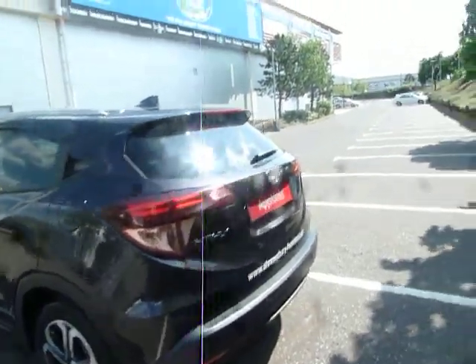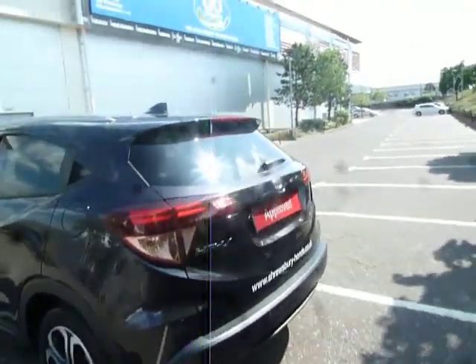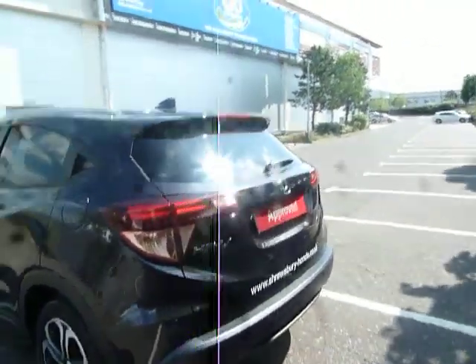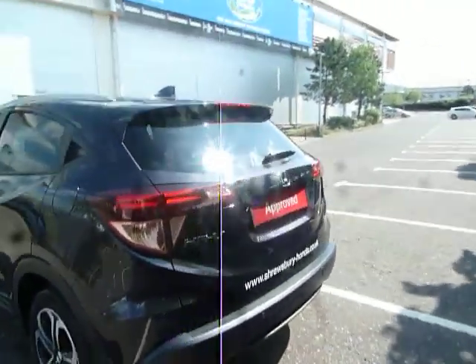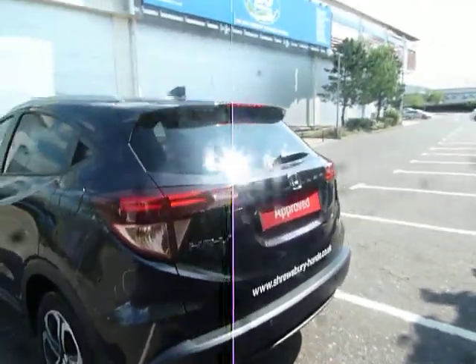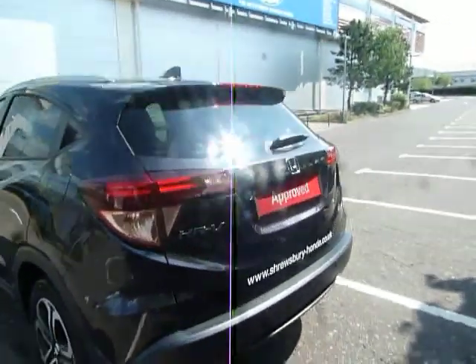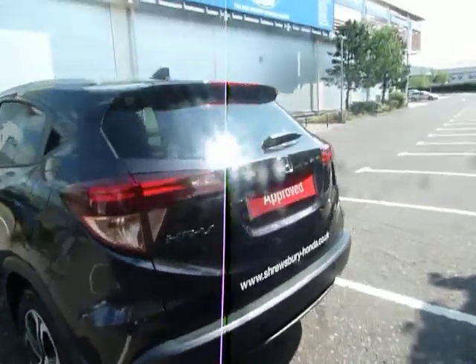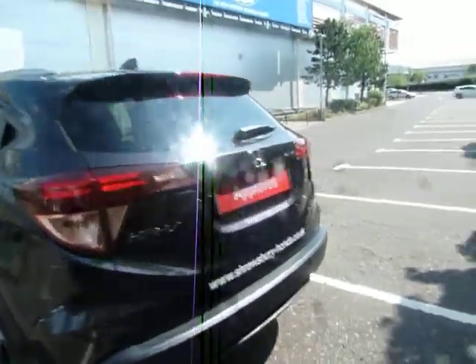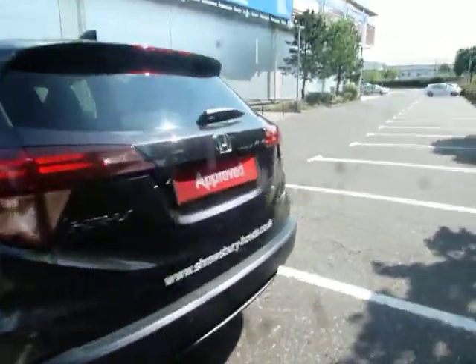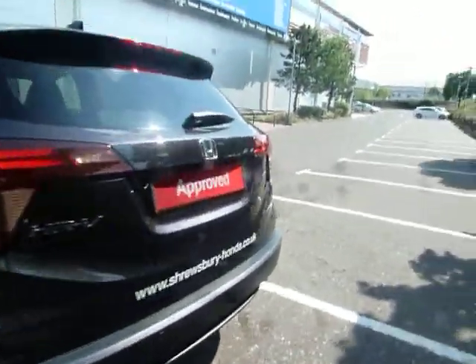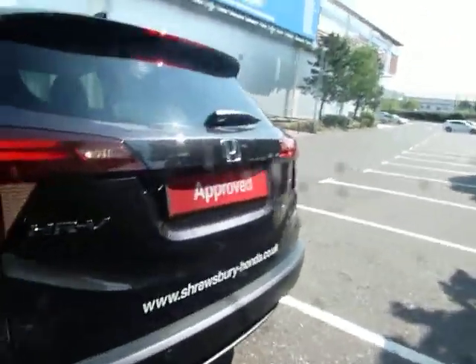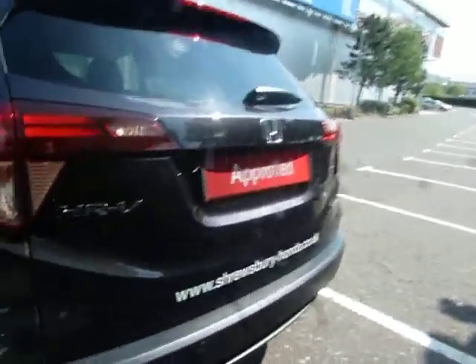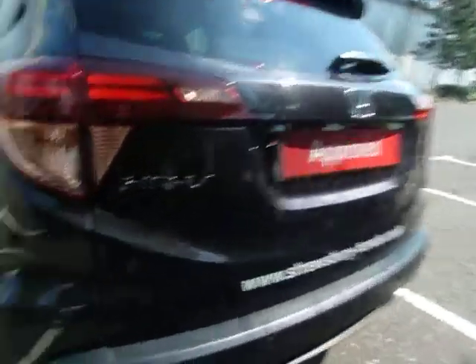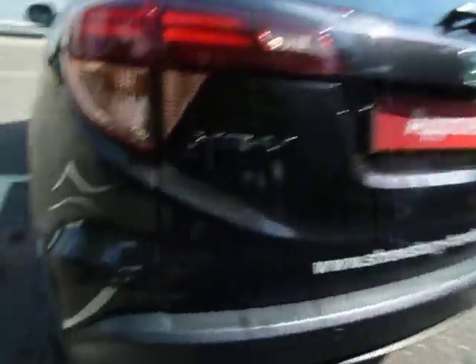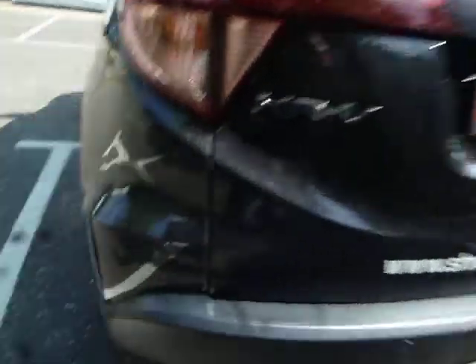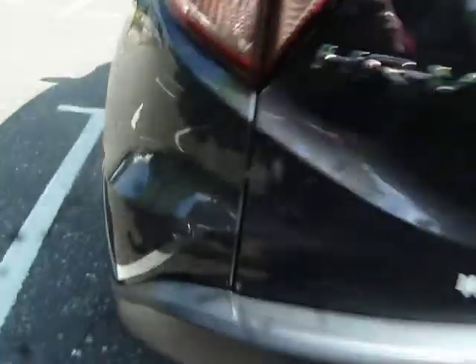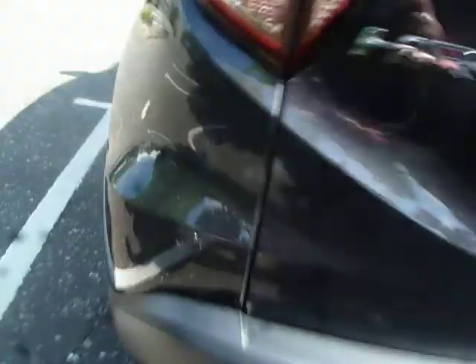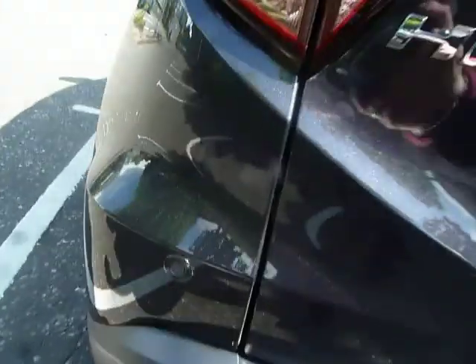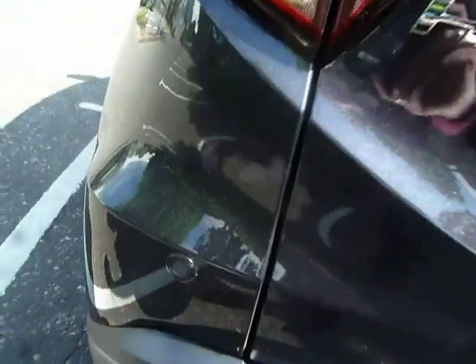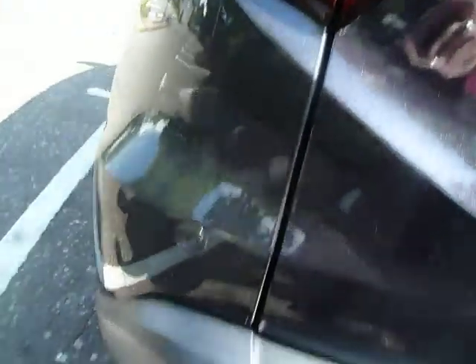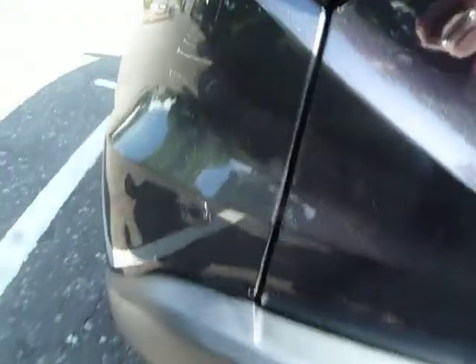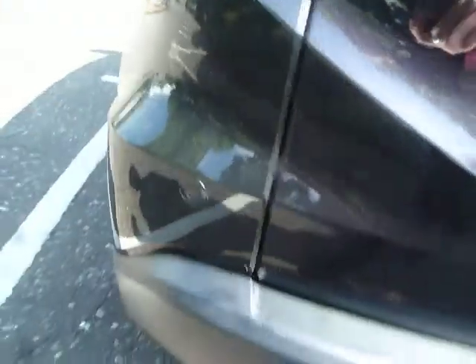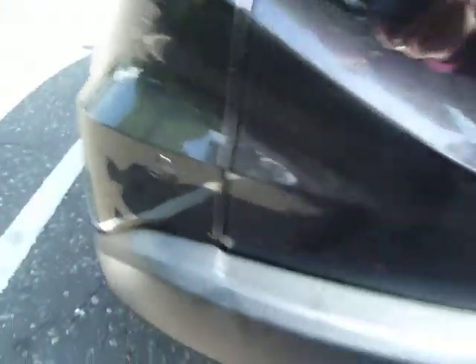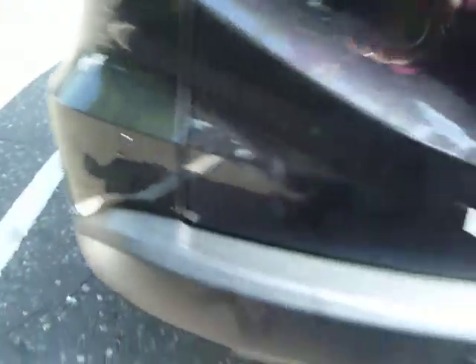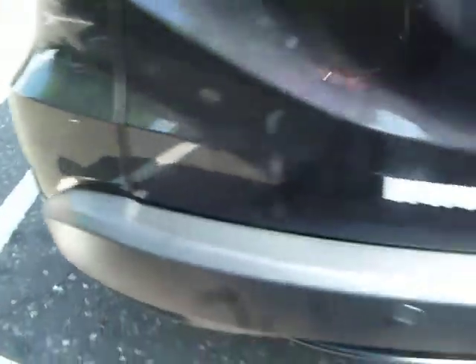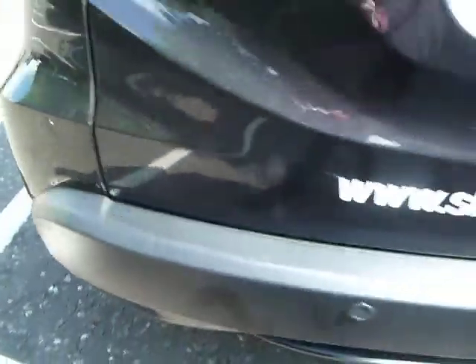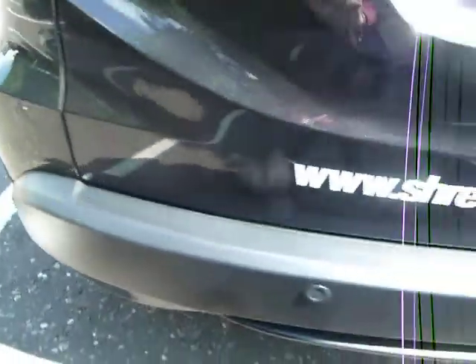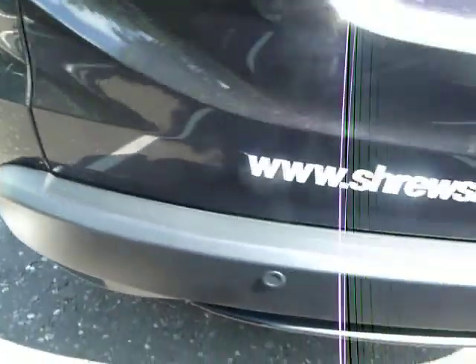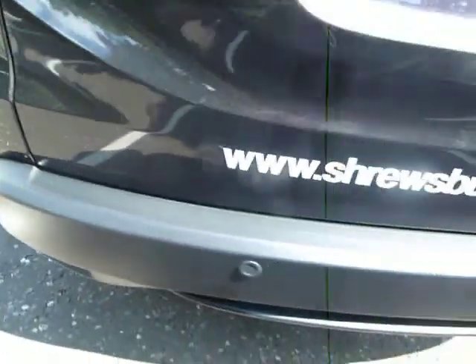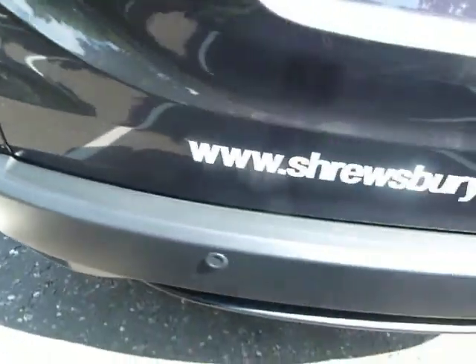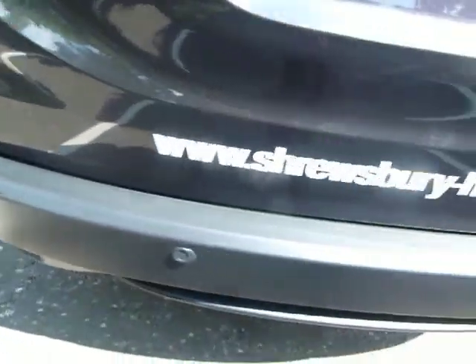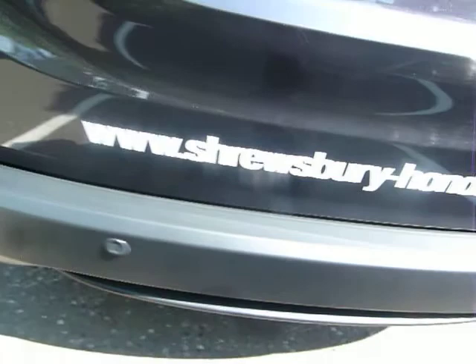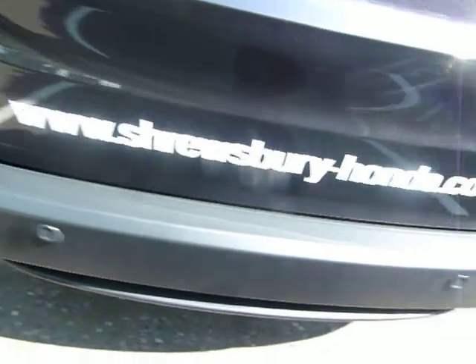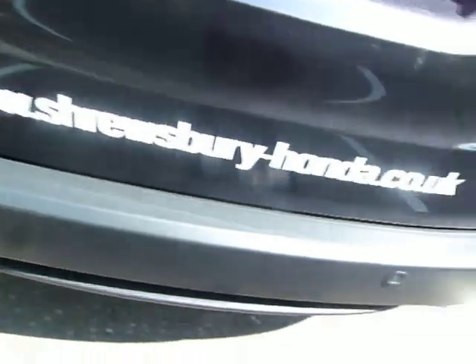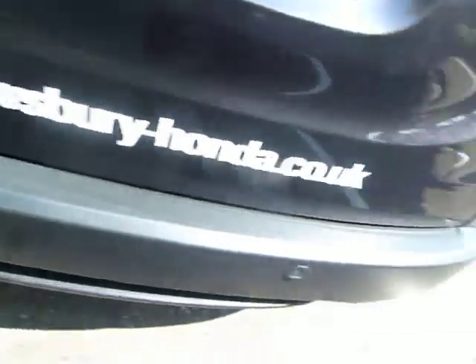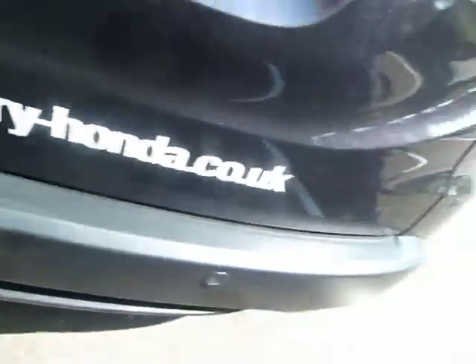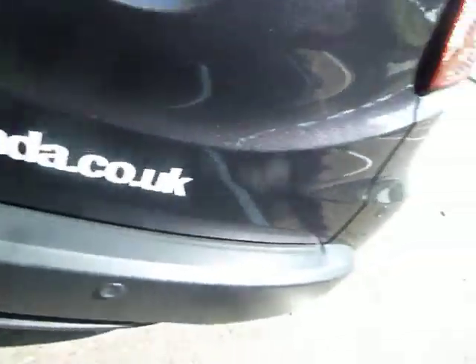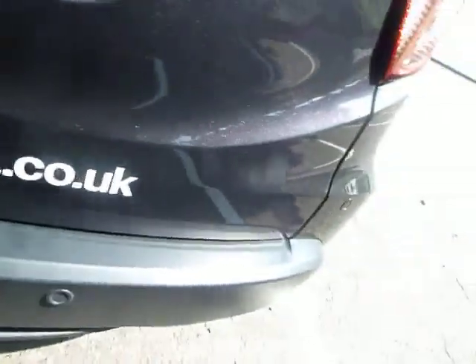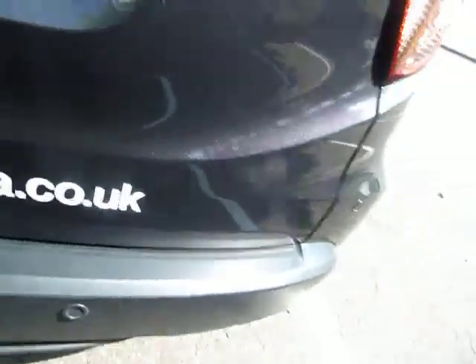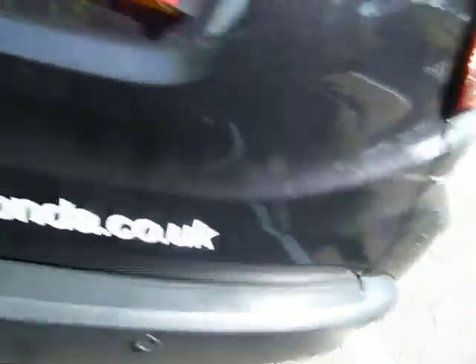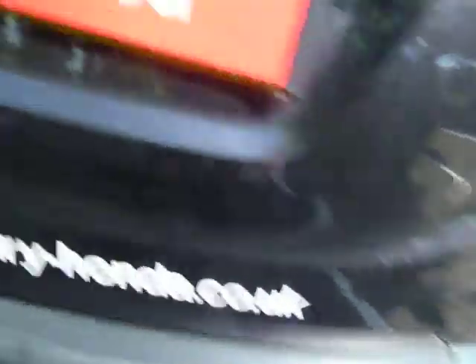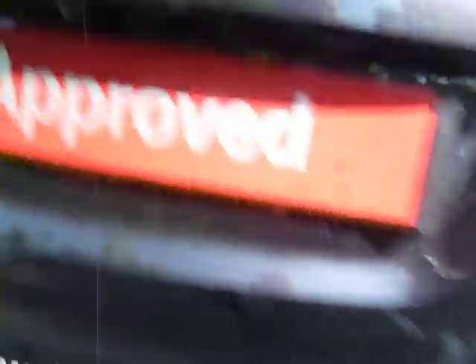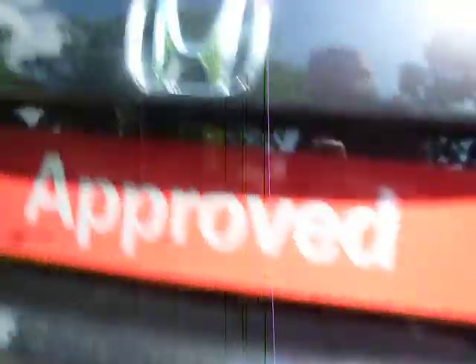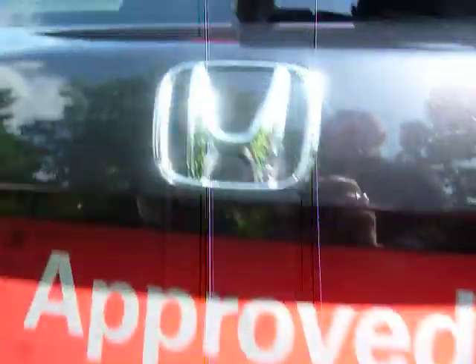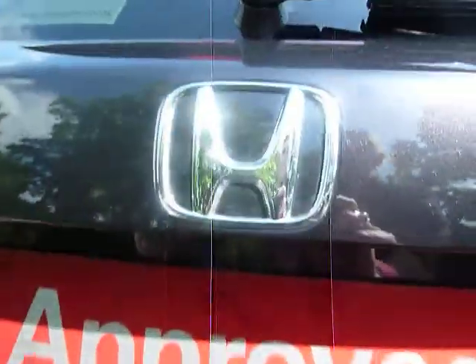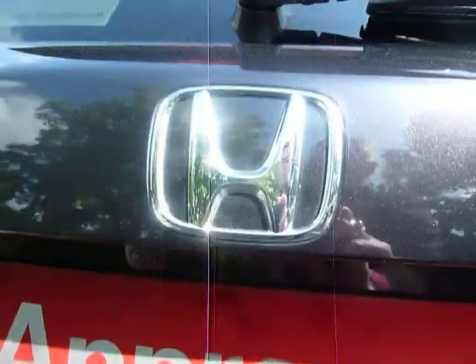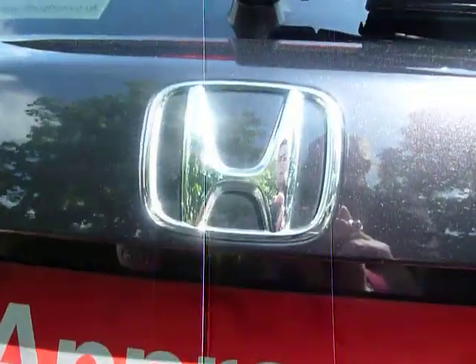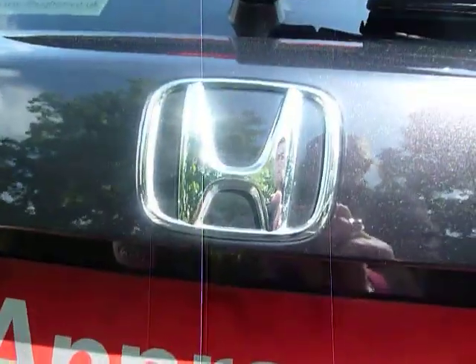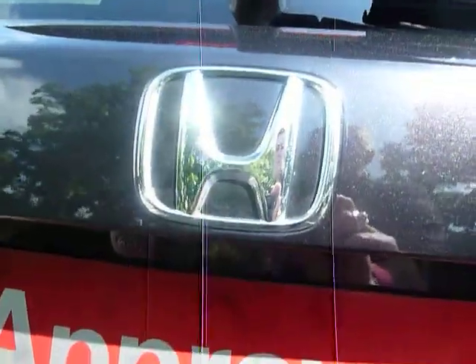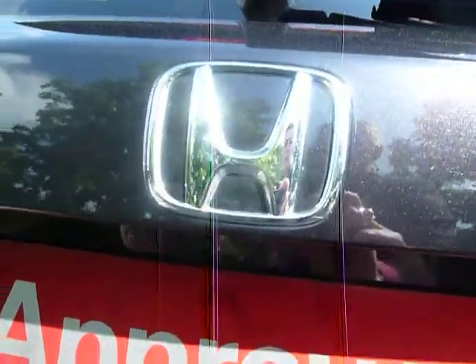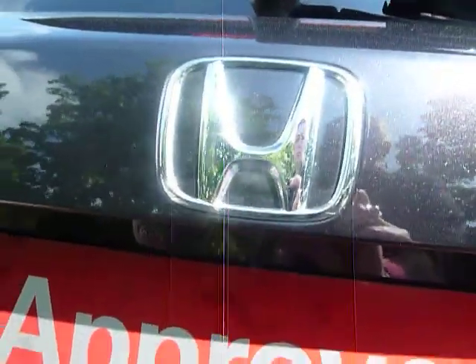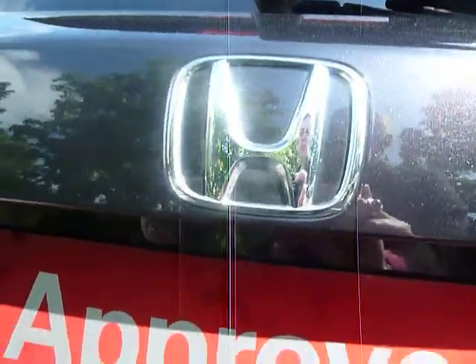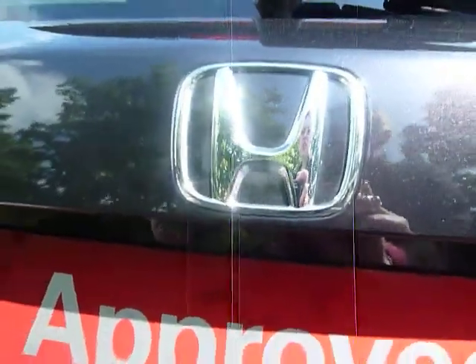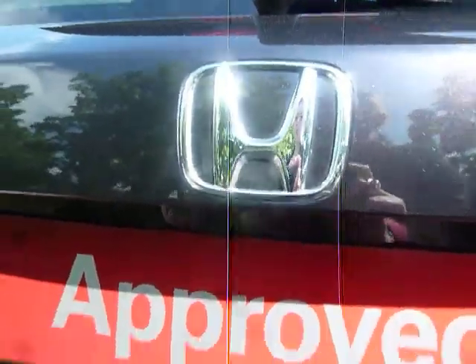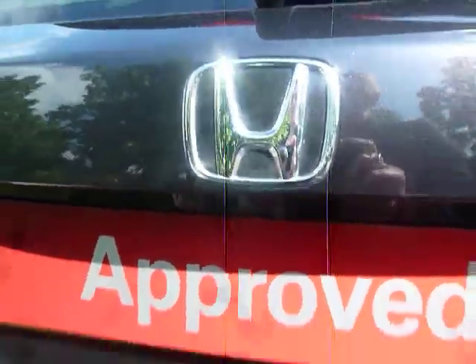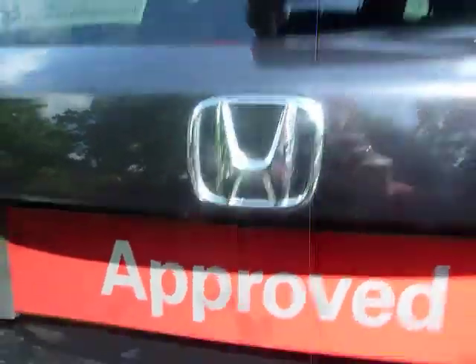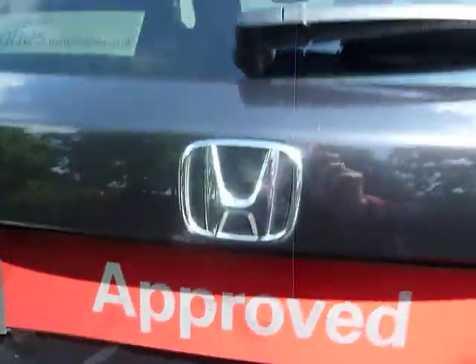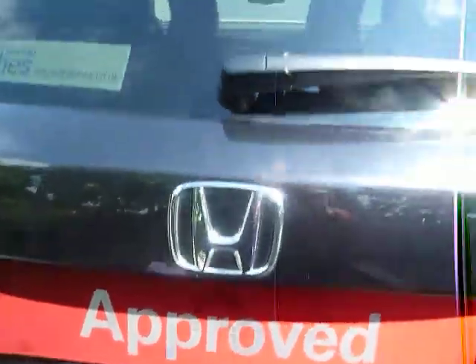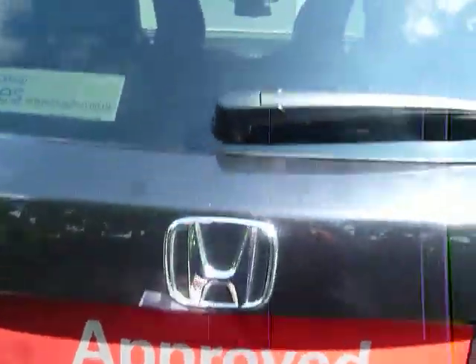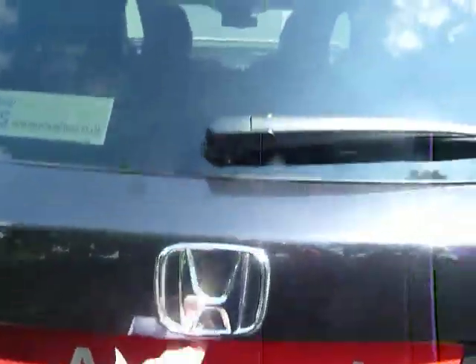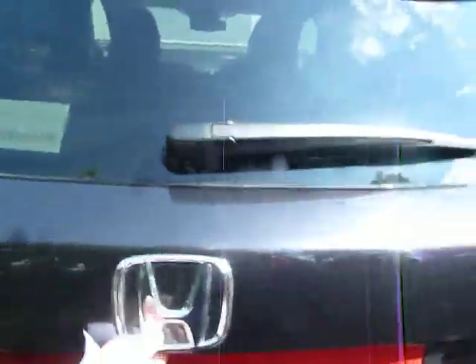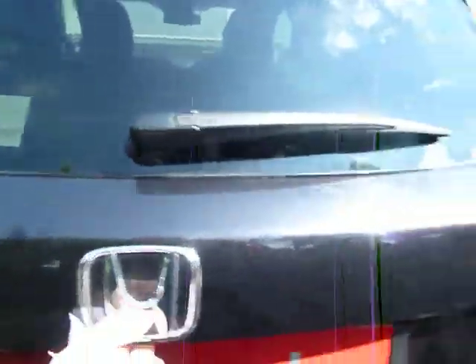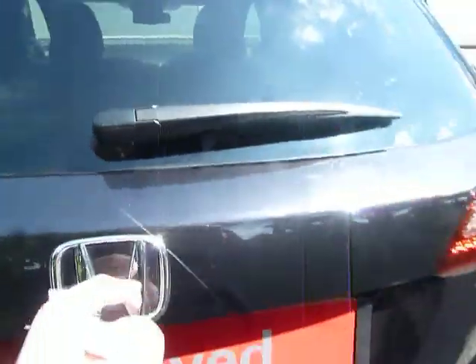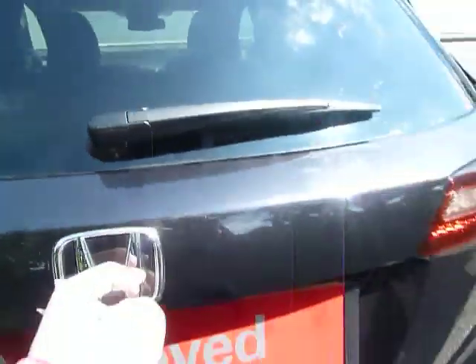Having a look at the back here, we have the reverse parking sensors. You also have a reverse parking camera tucked away nice and neatly there.